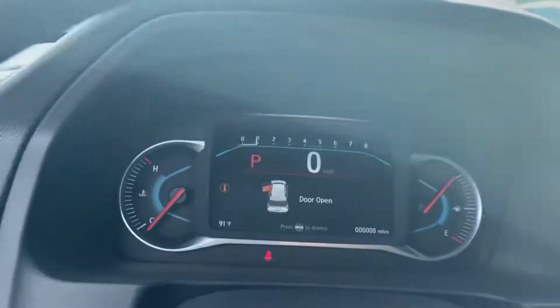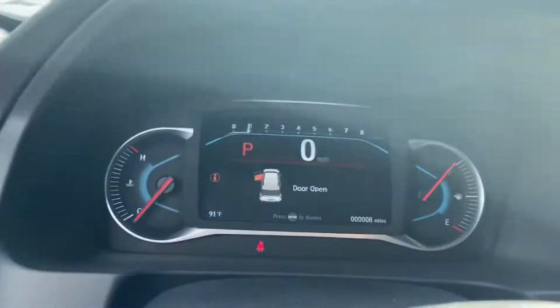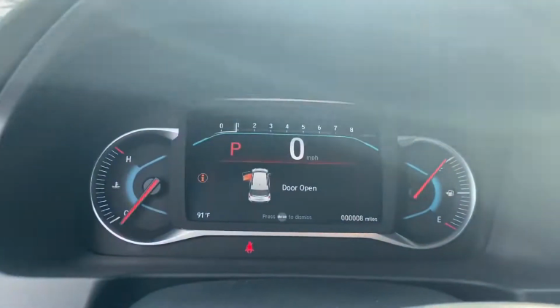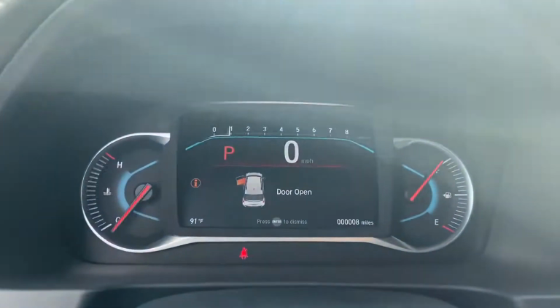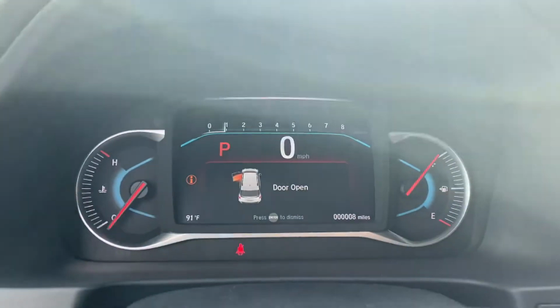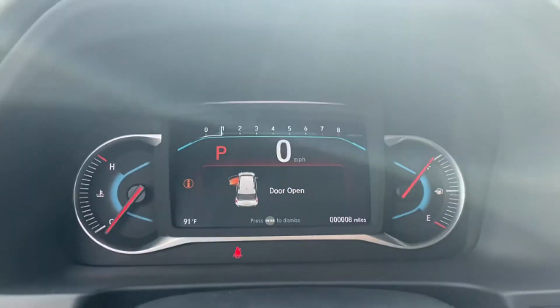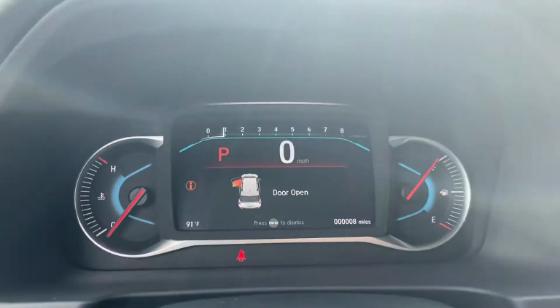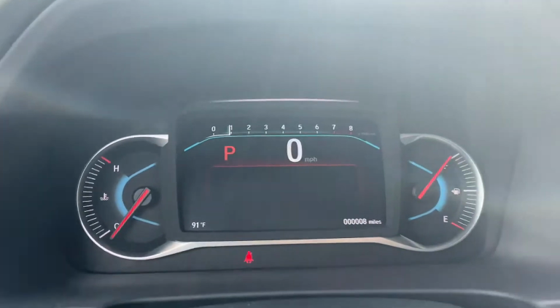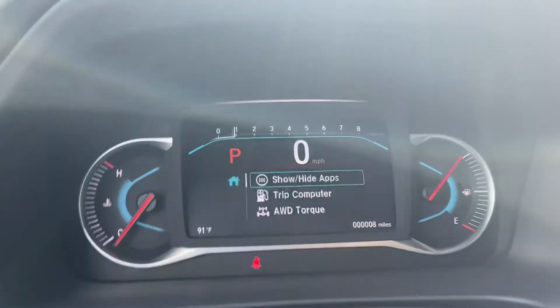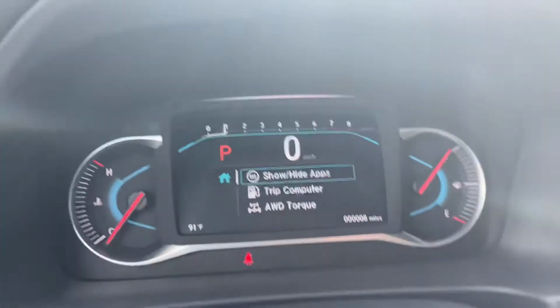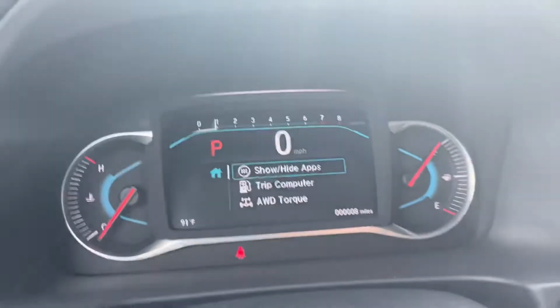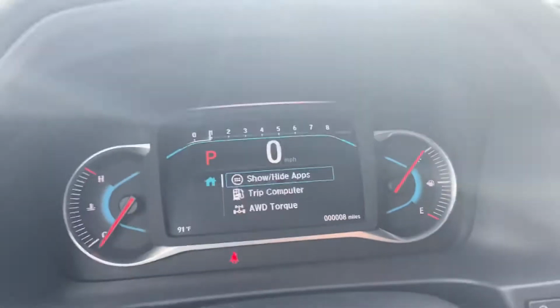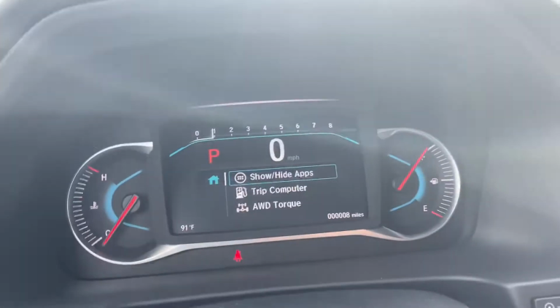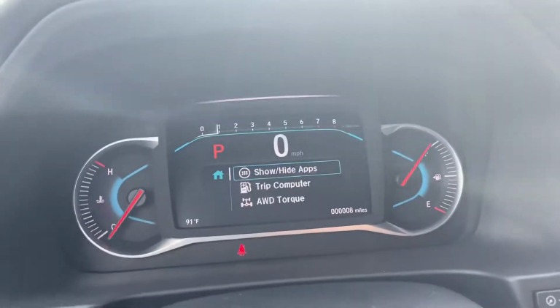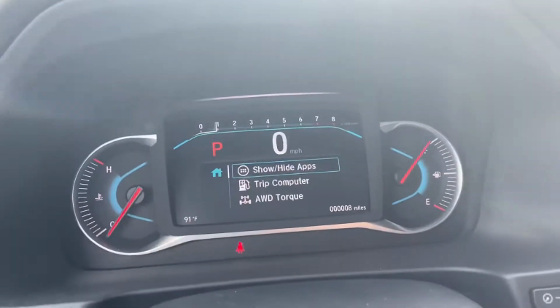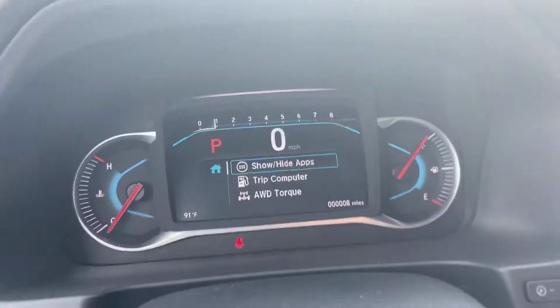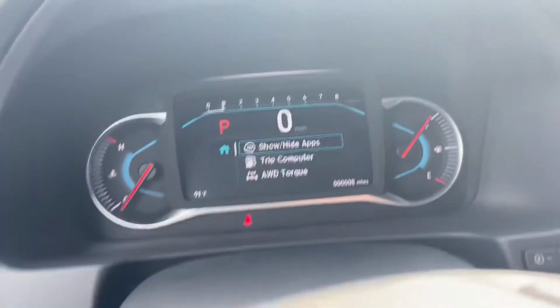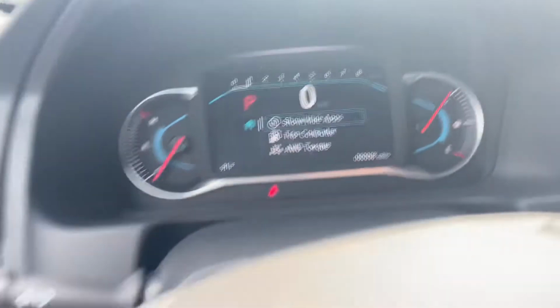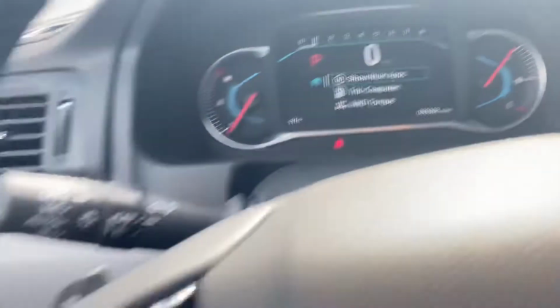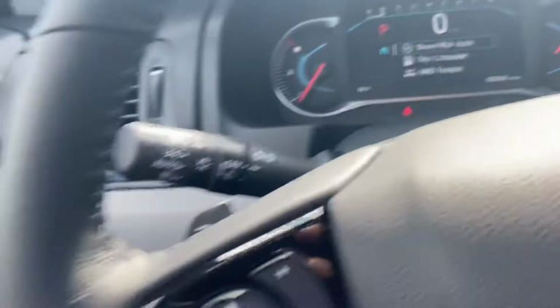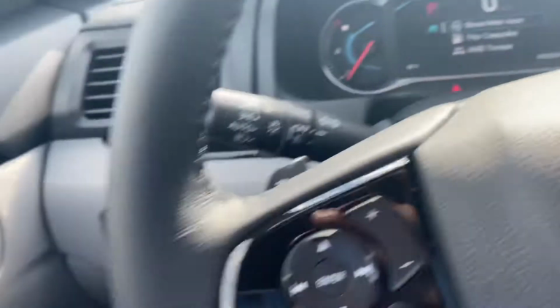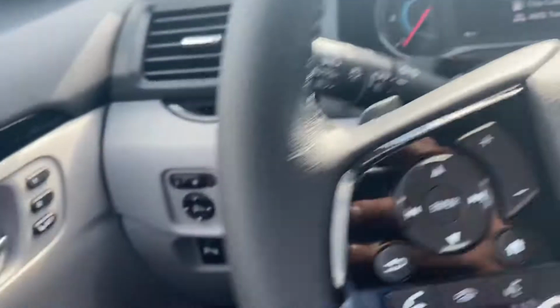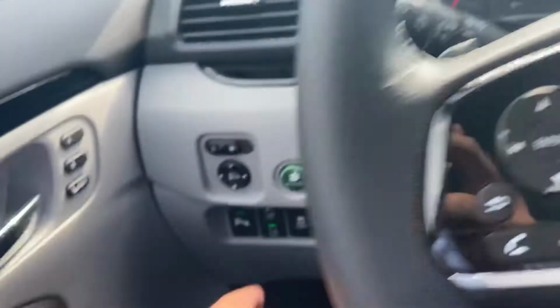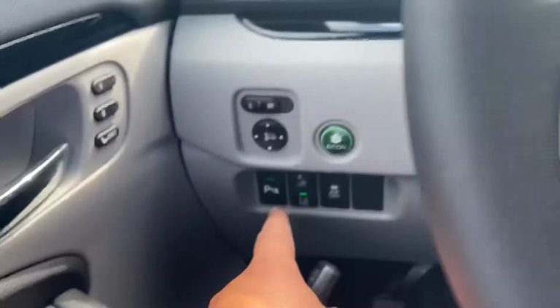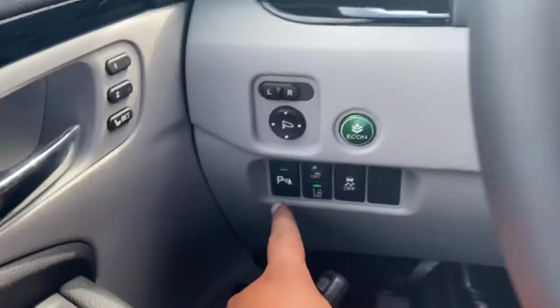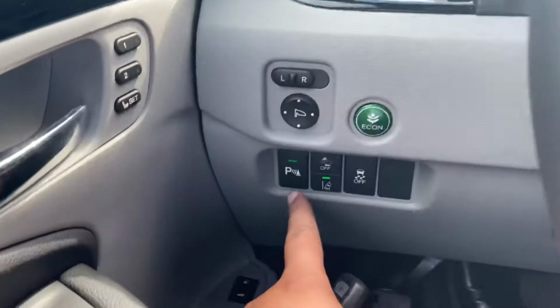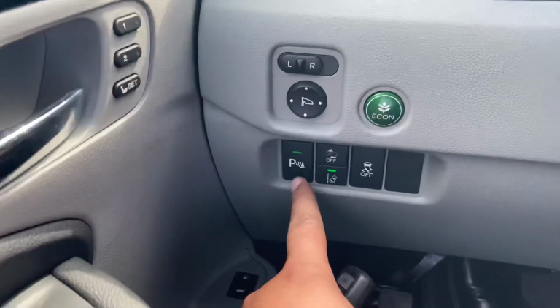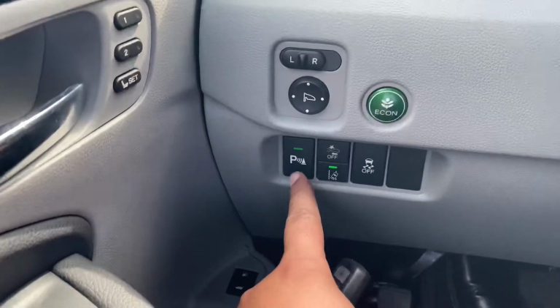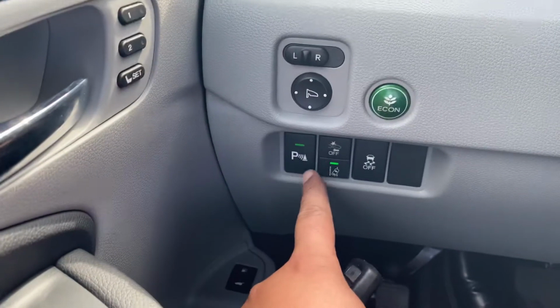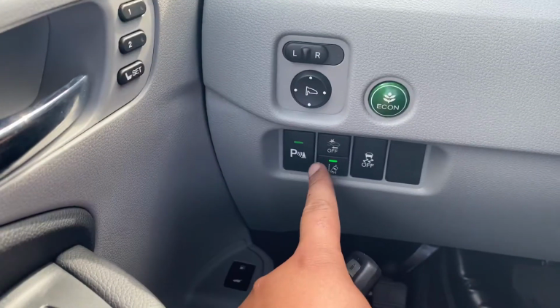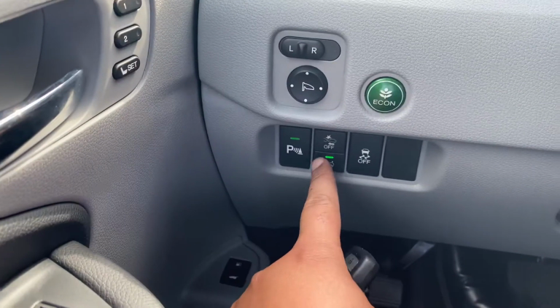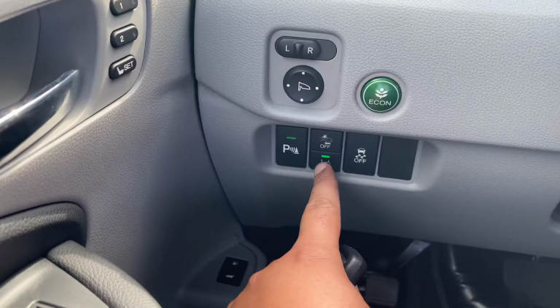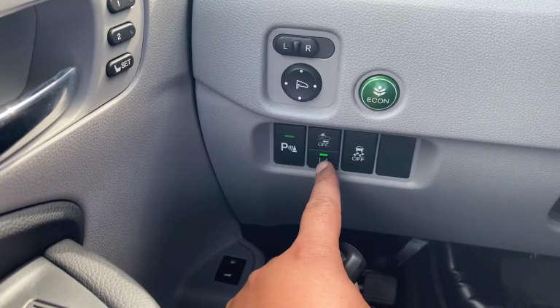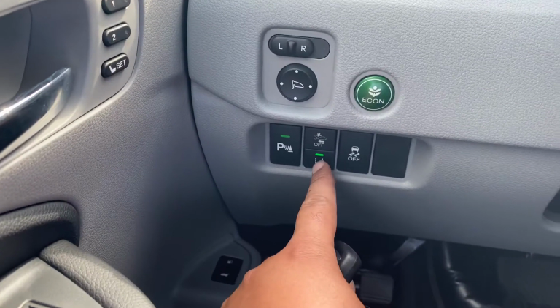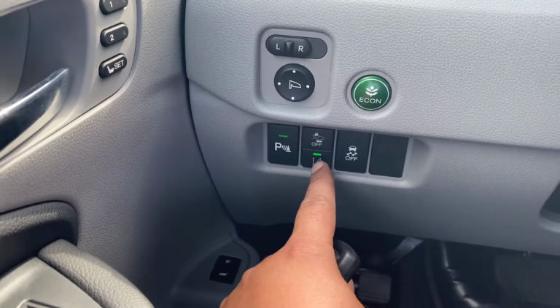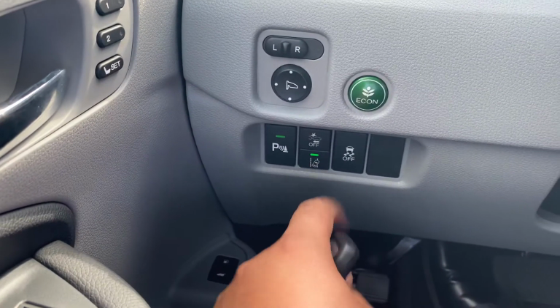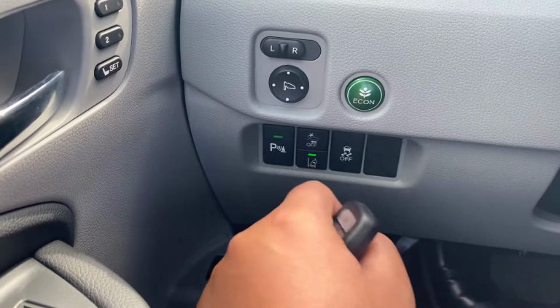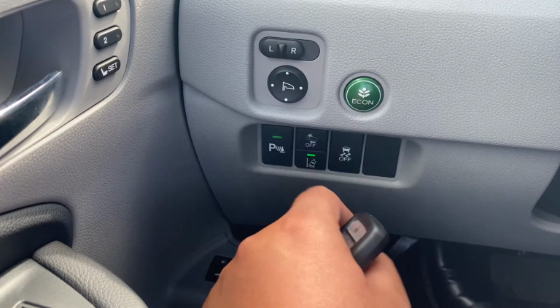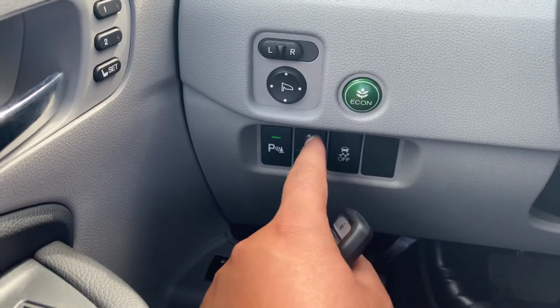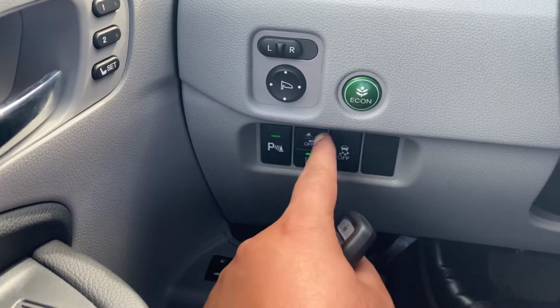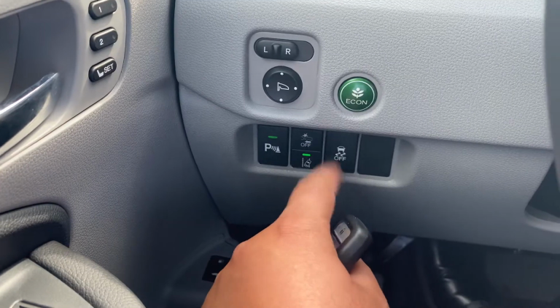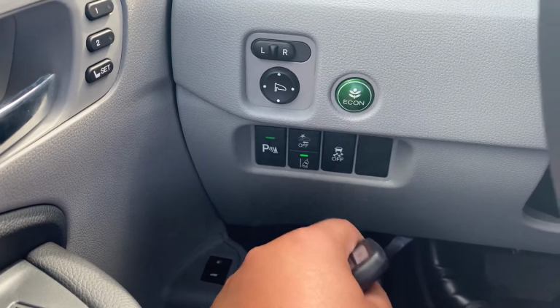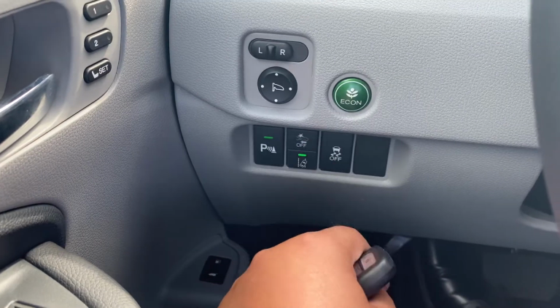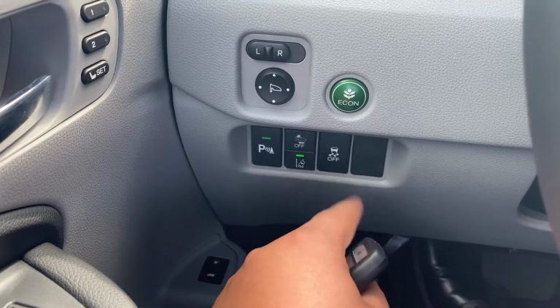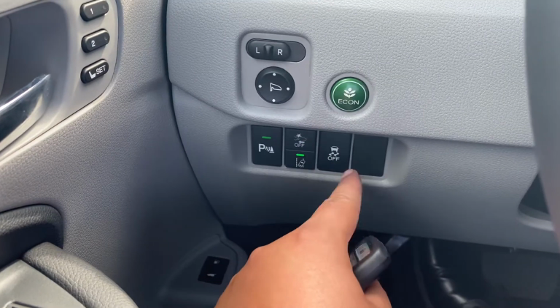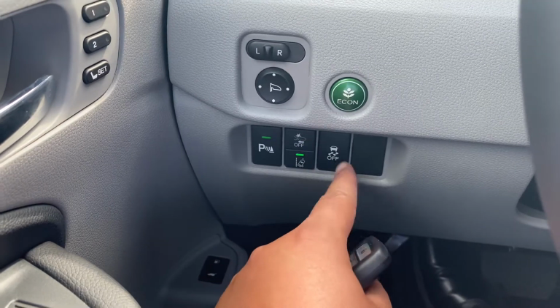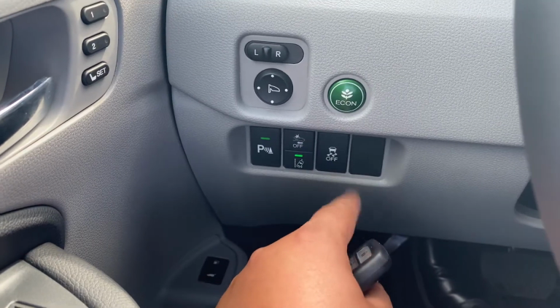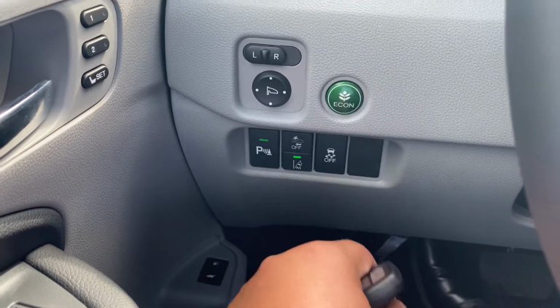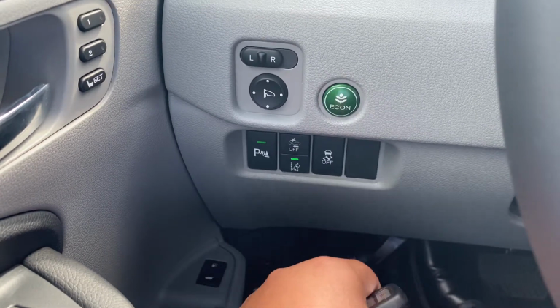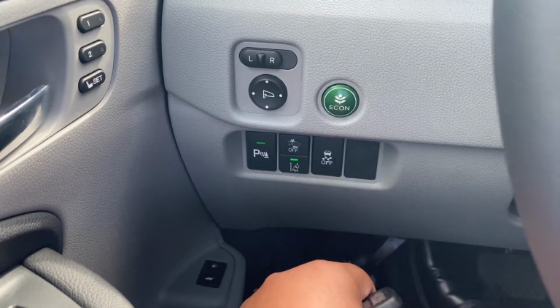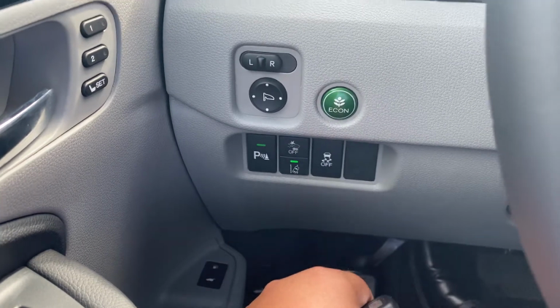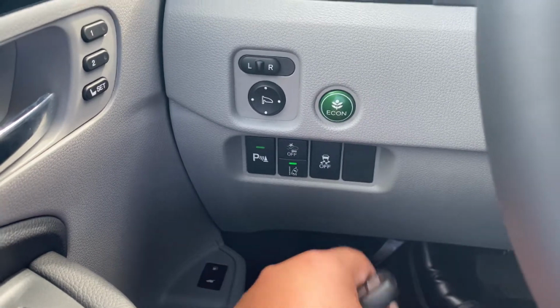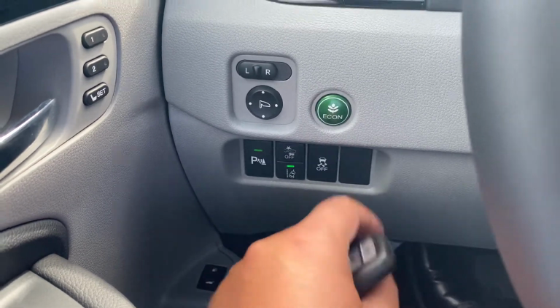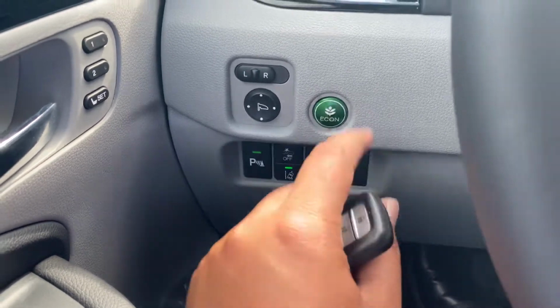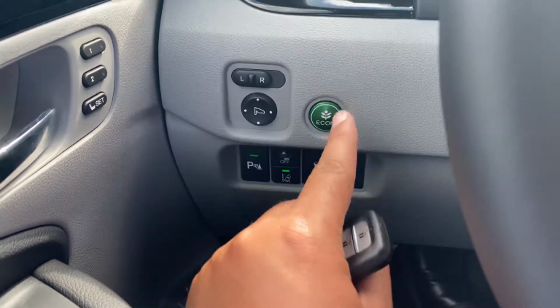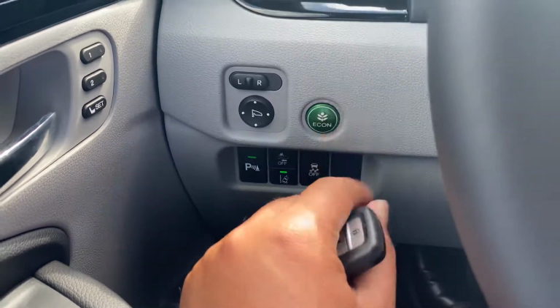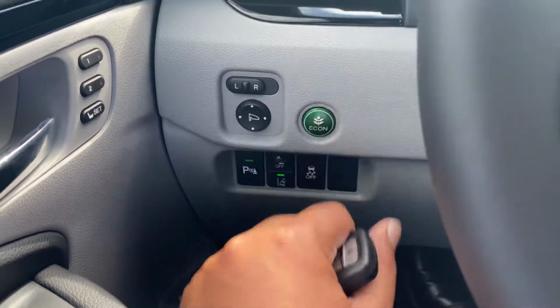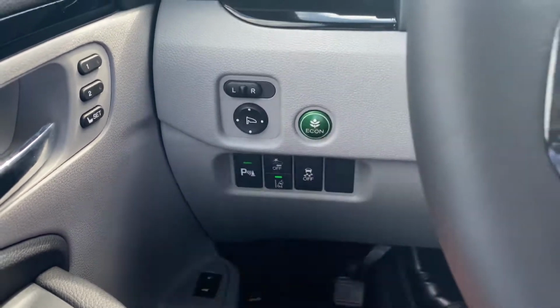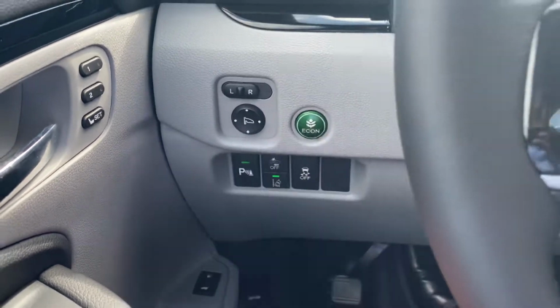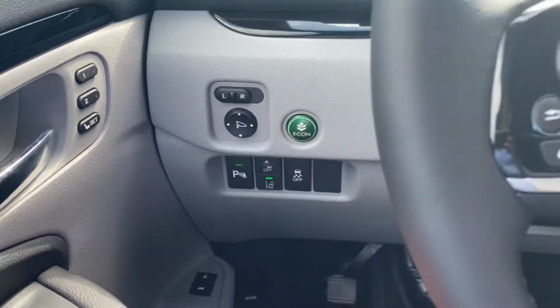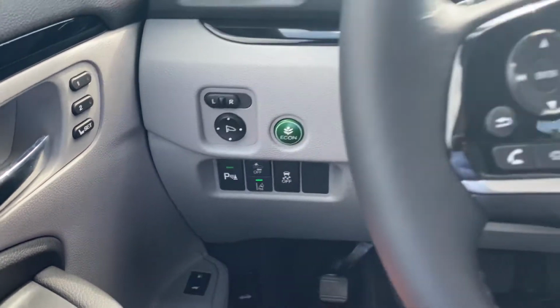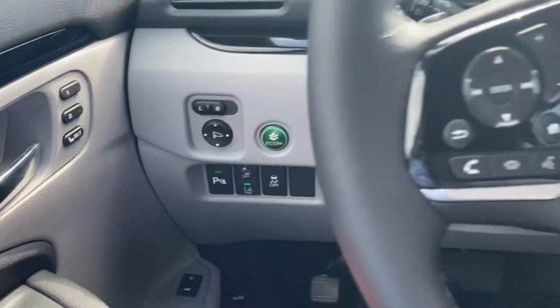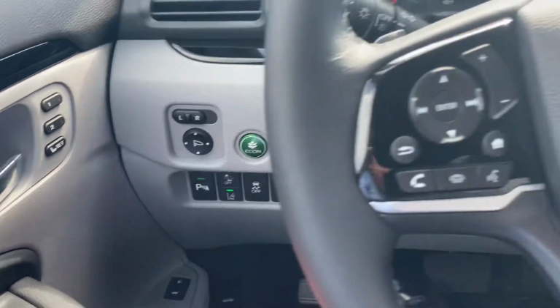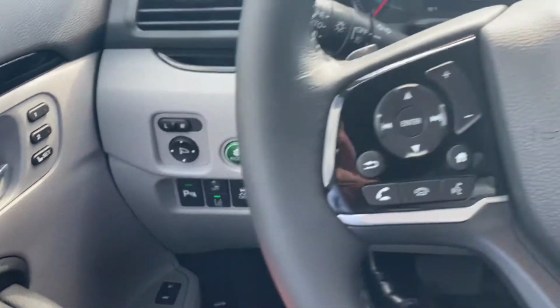This is how your odometer looks. This car has parking sensors, lane departure warning, collision braking system, and traction control with your Econ button.